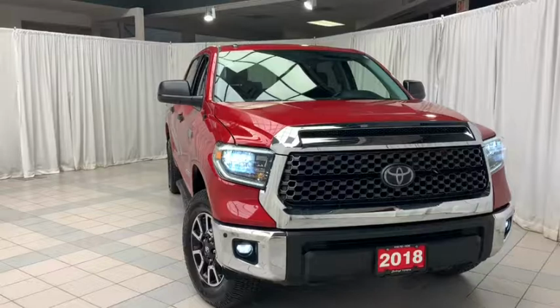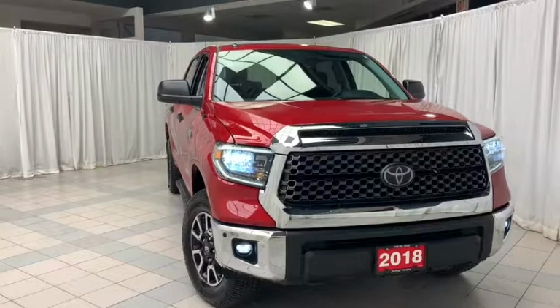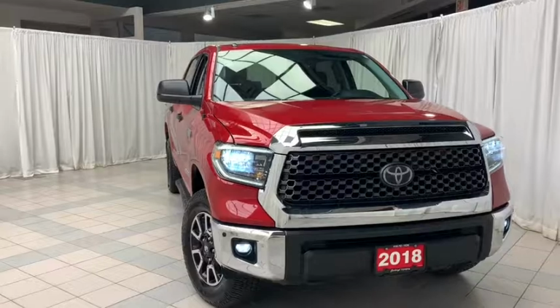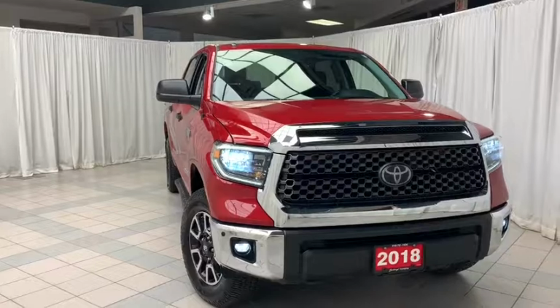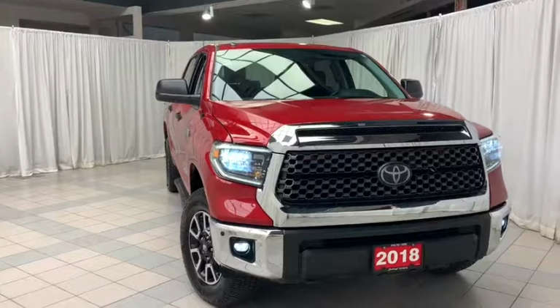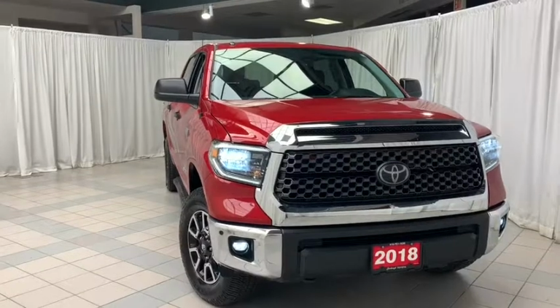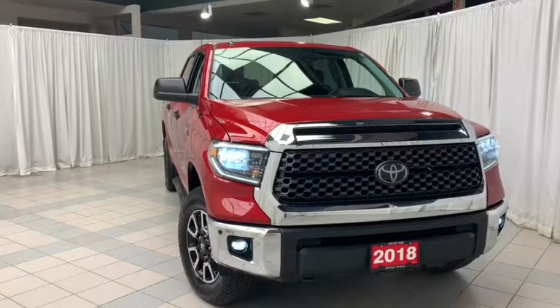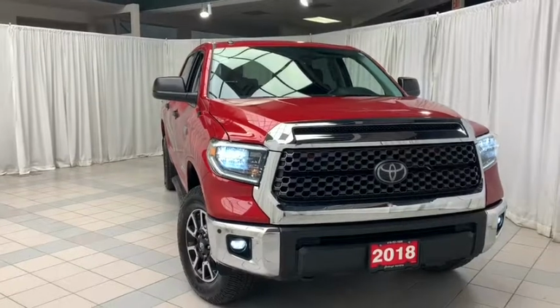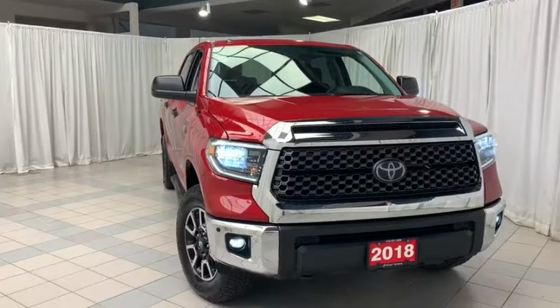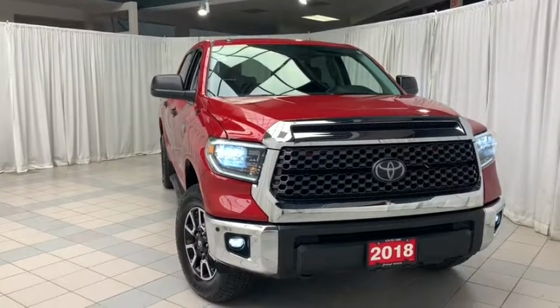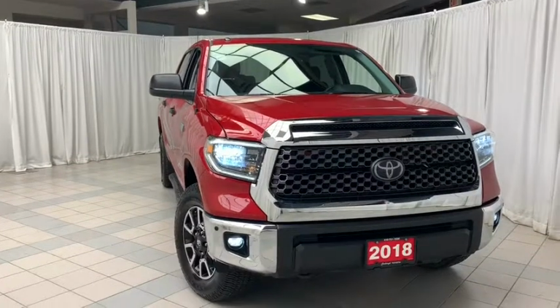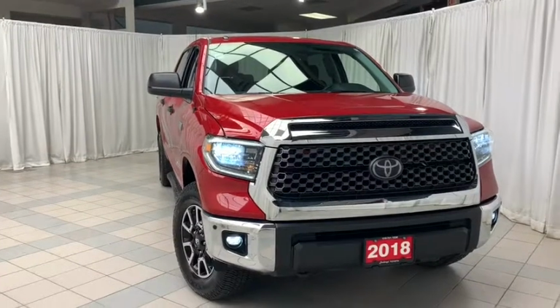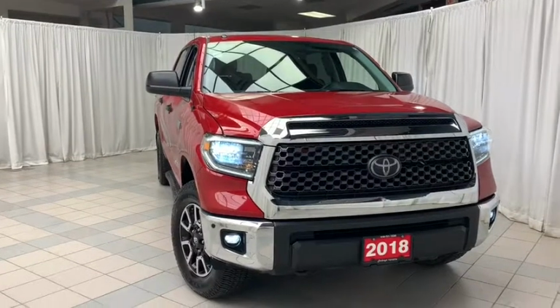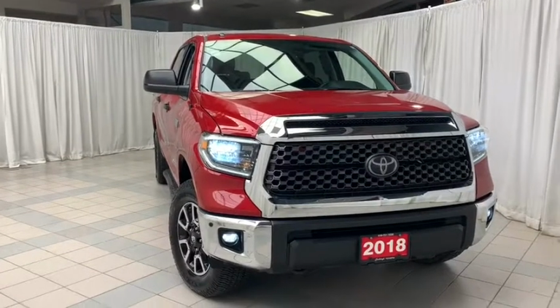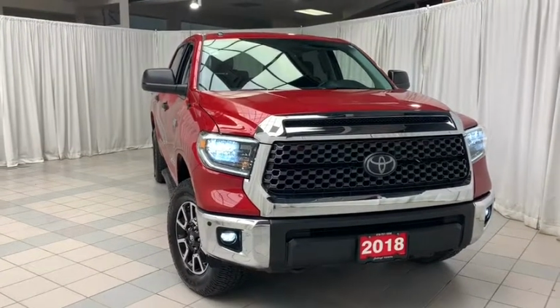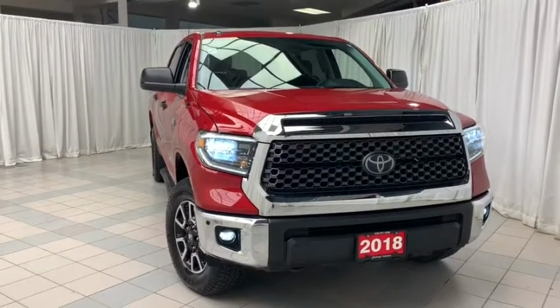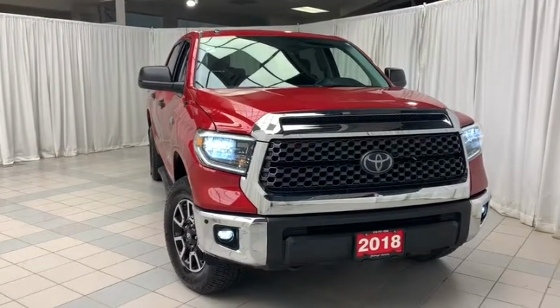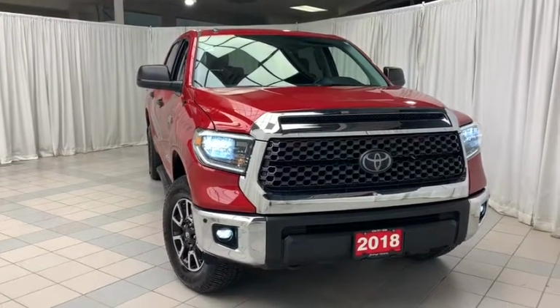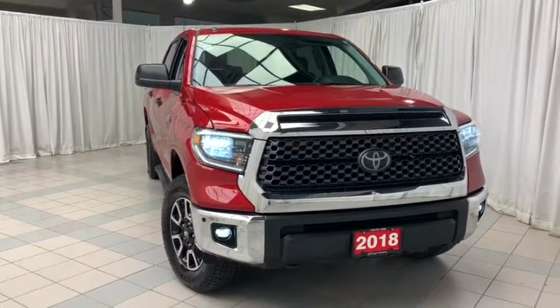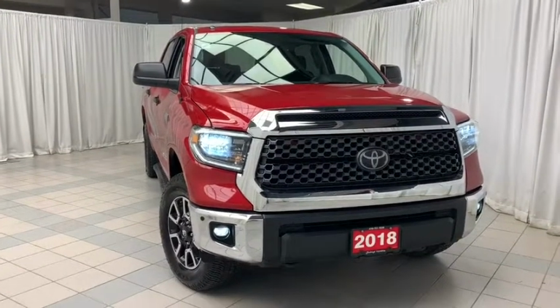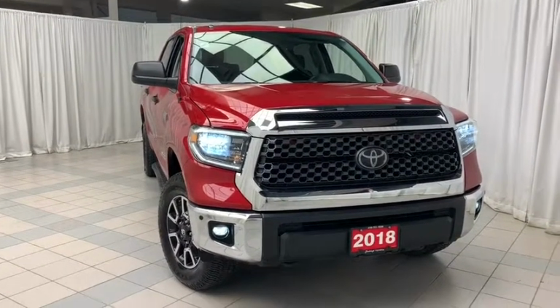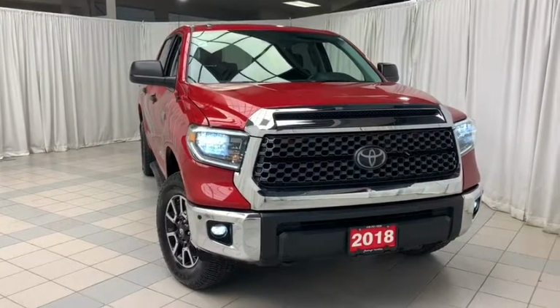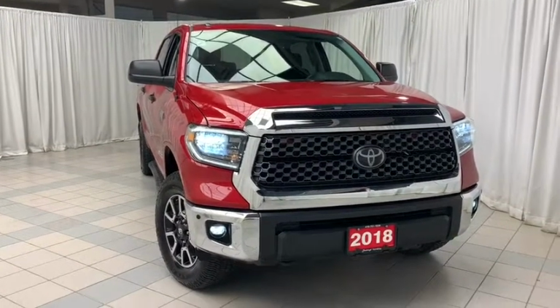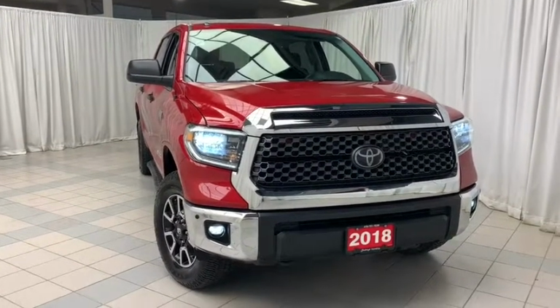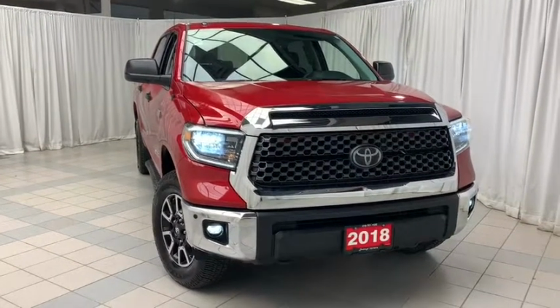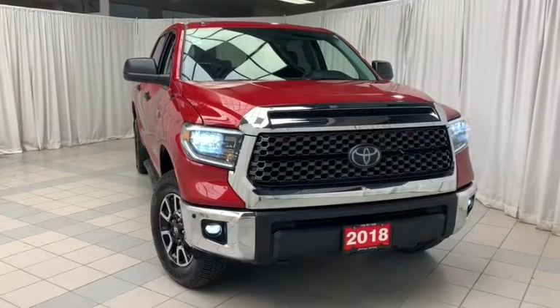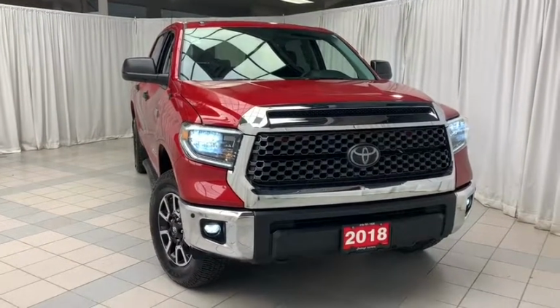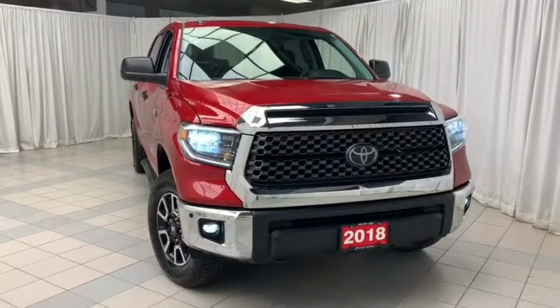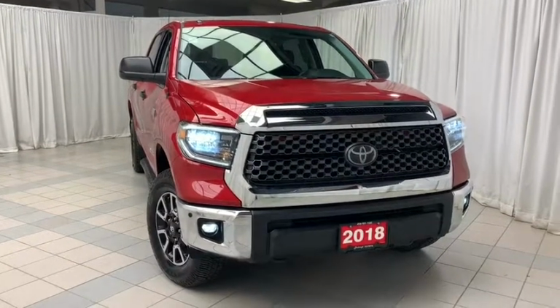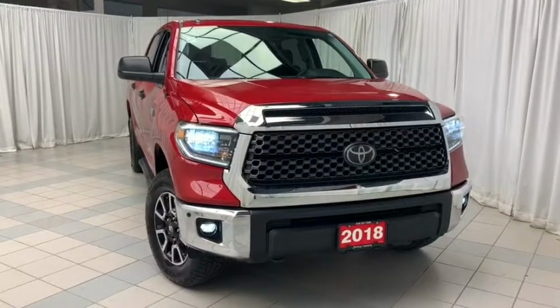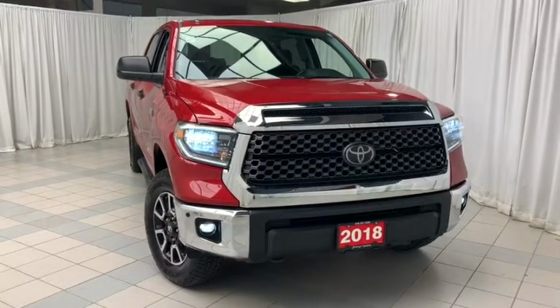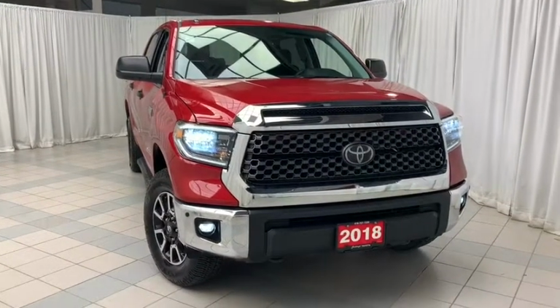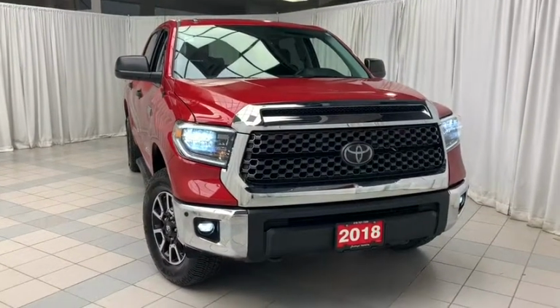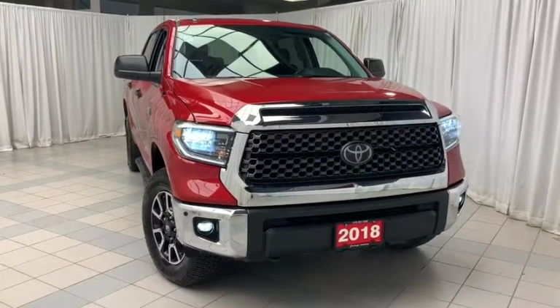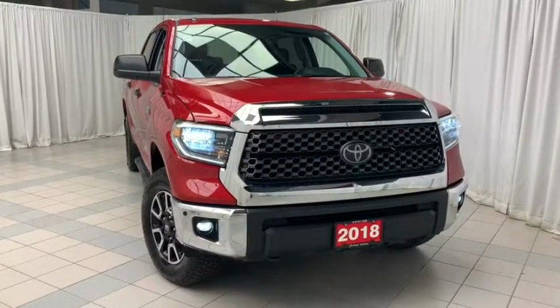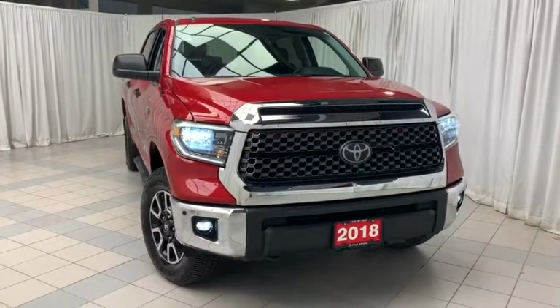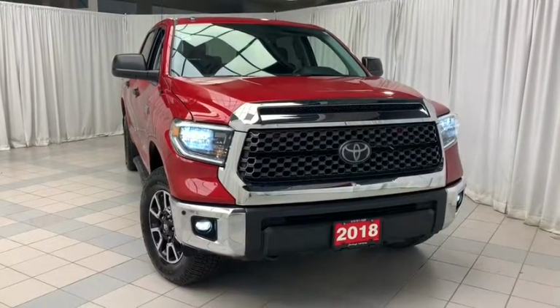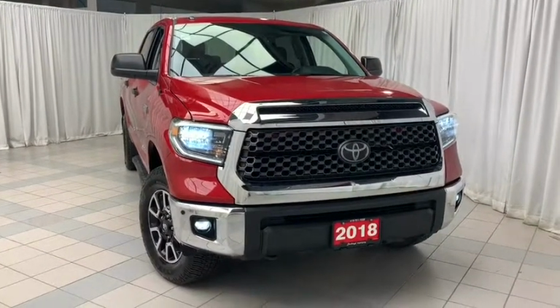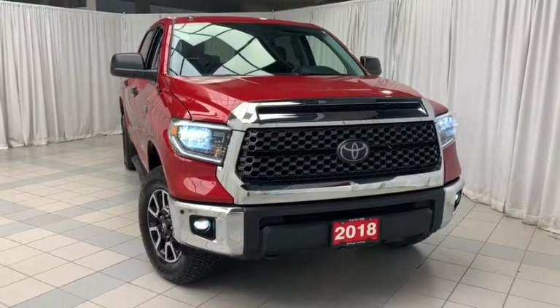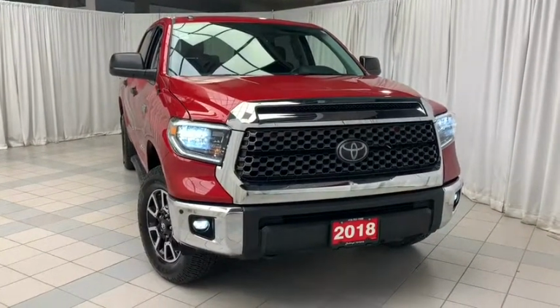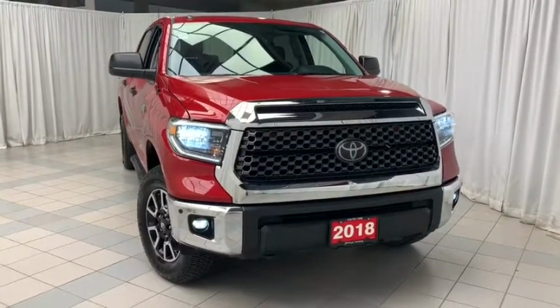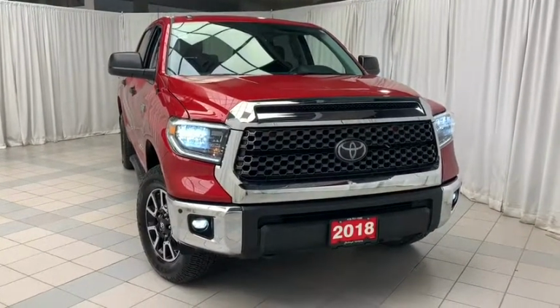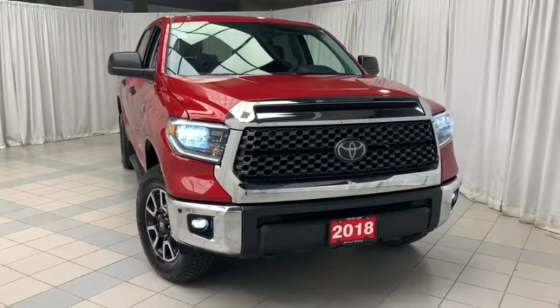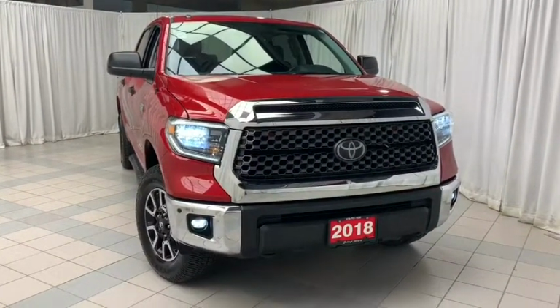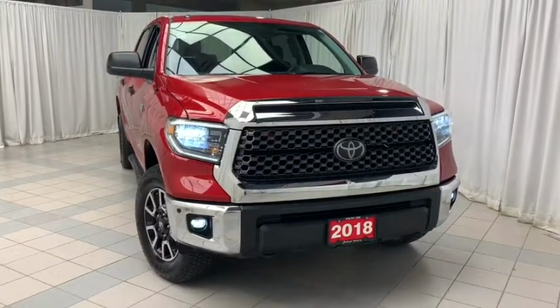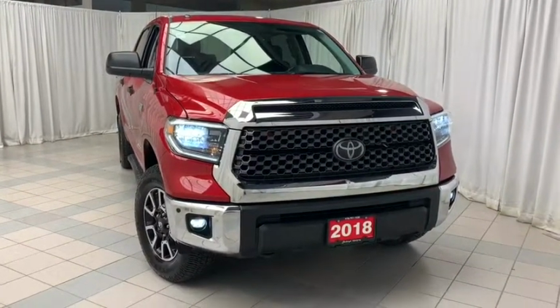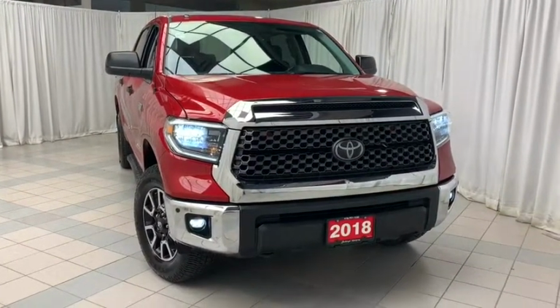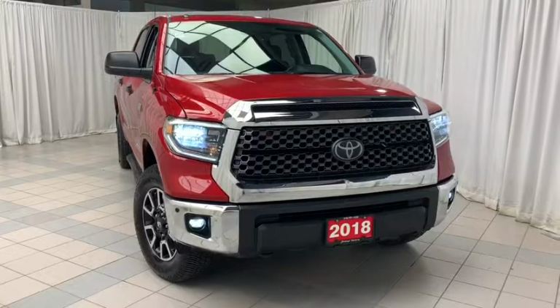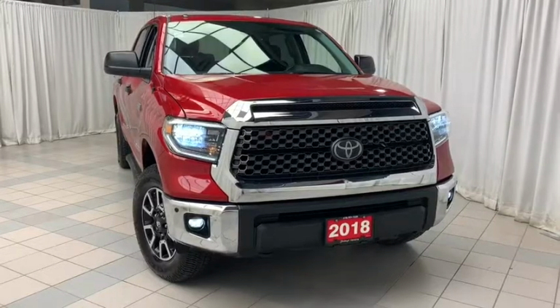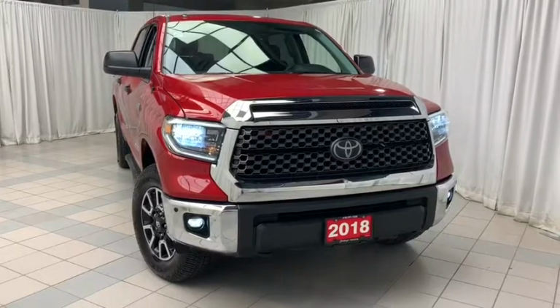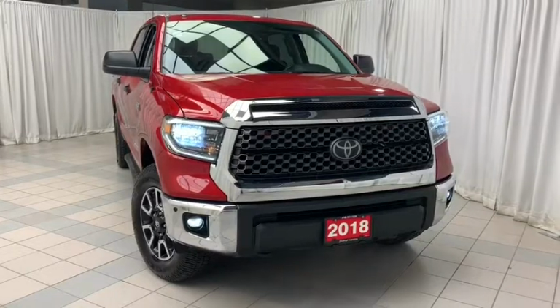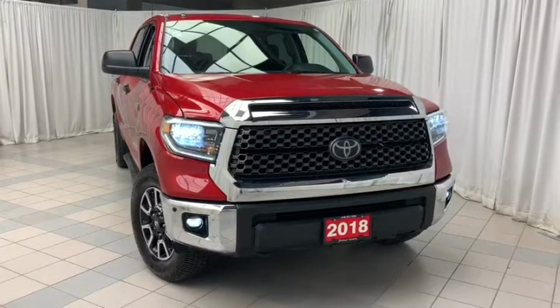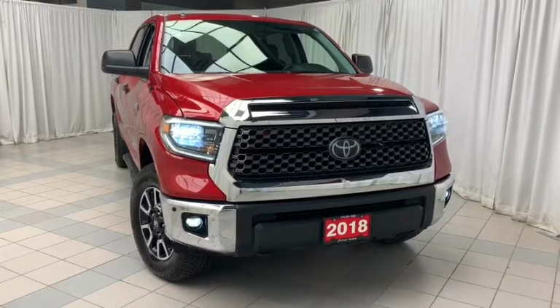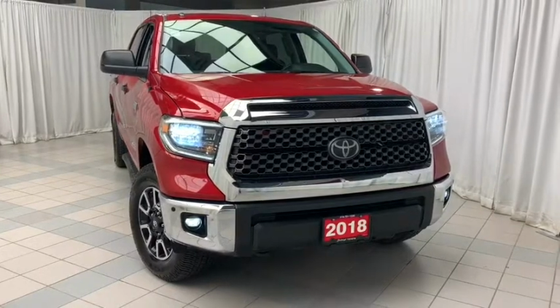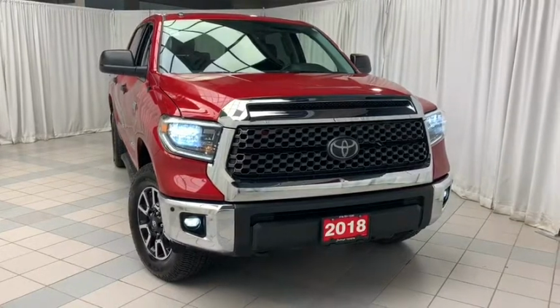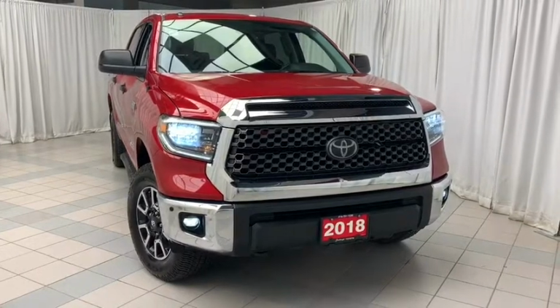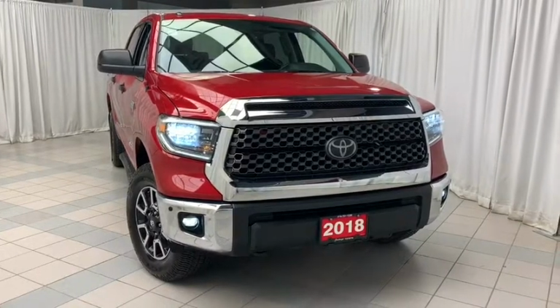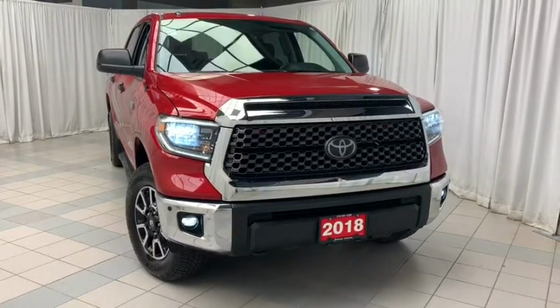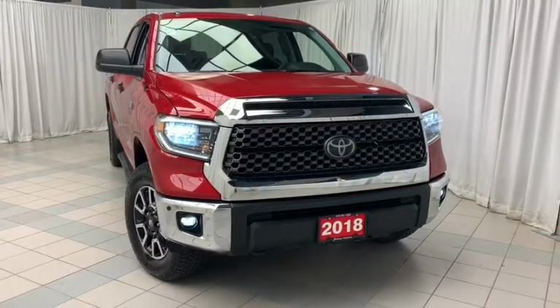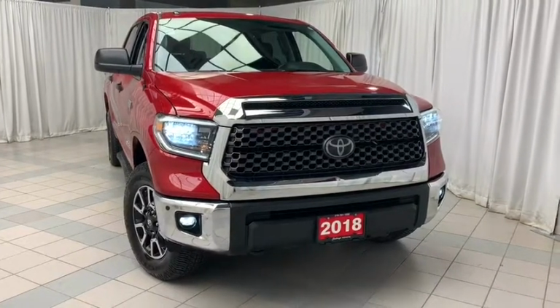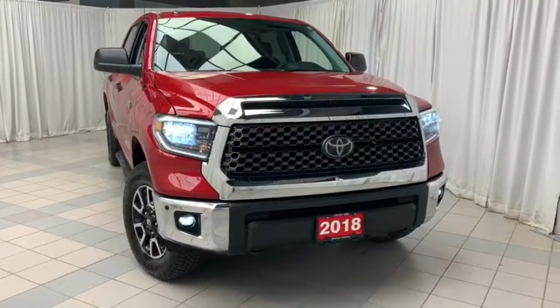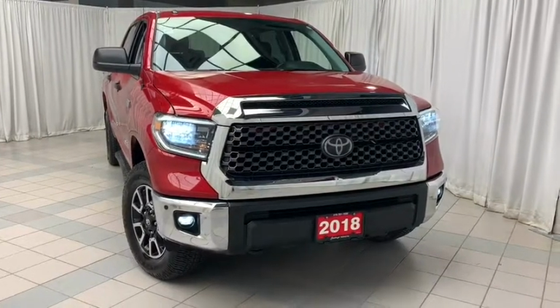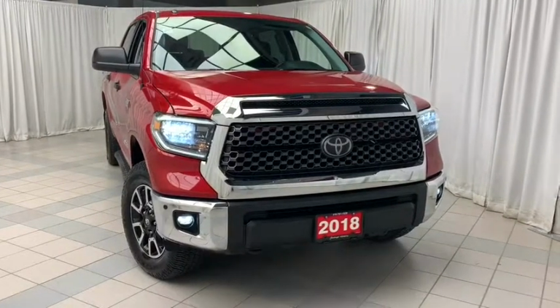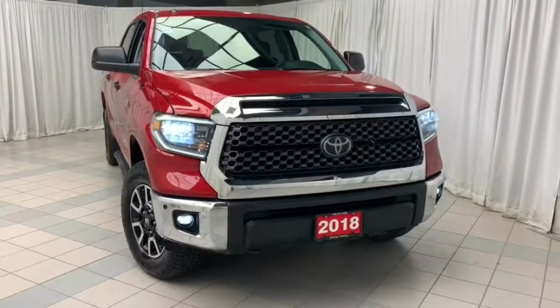Hello and welcome to Scarborough Toyota. Today we're looking at the 2018 Toyota Tundra TRD Off-Road 4x4.